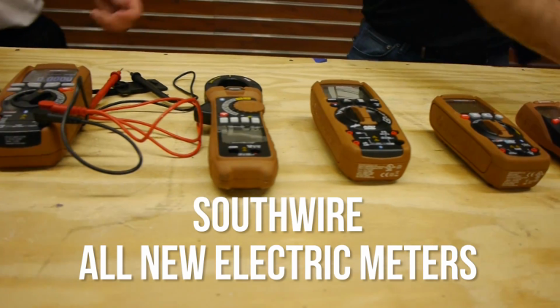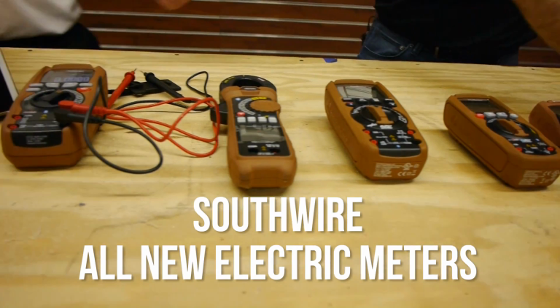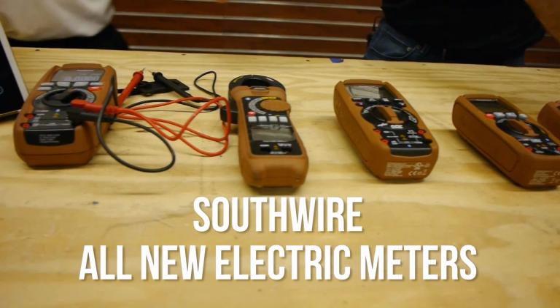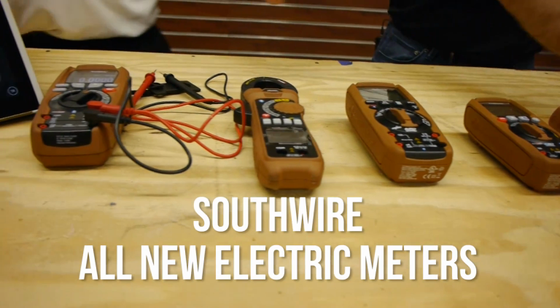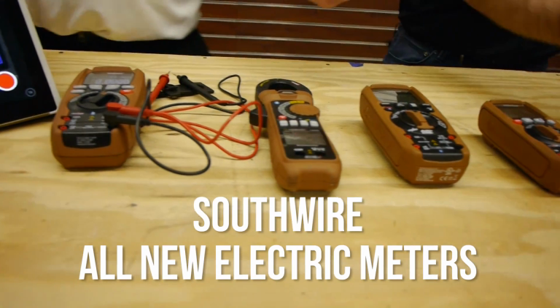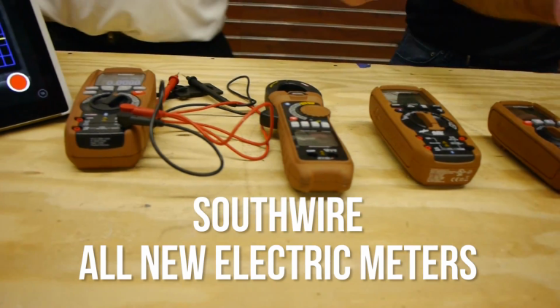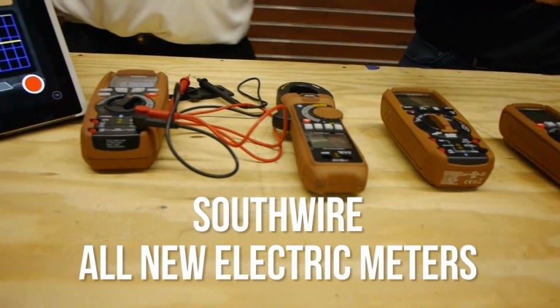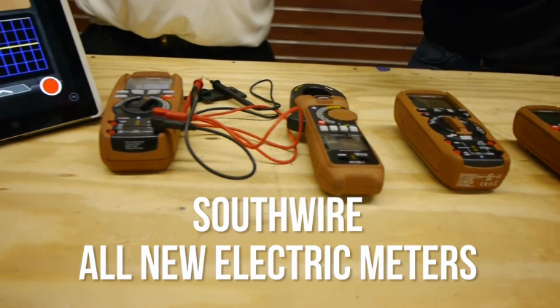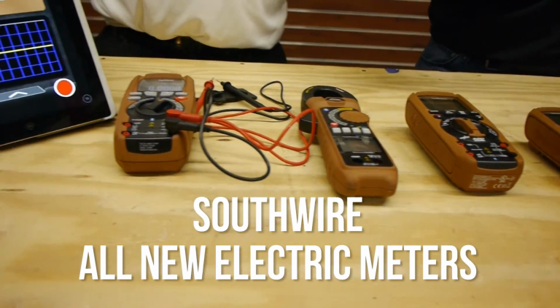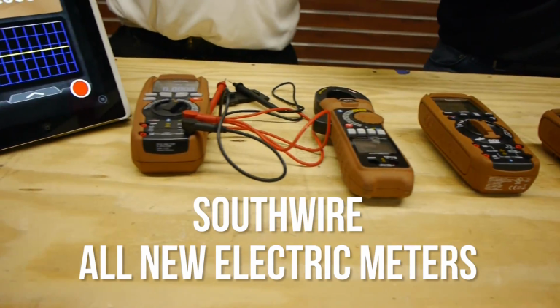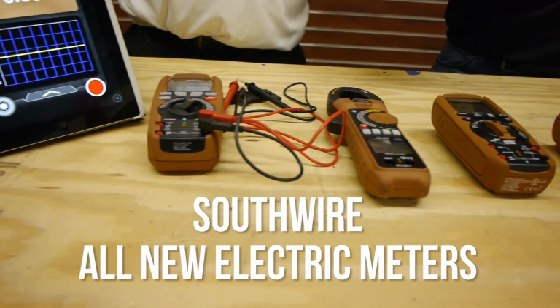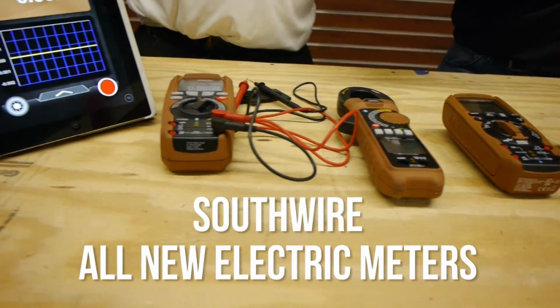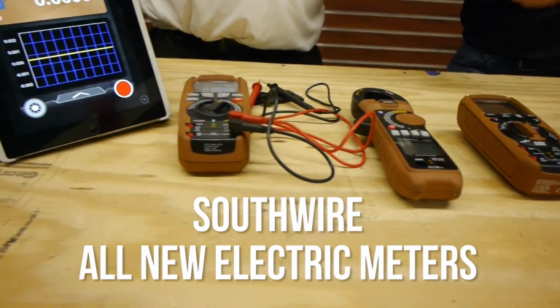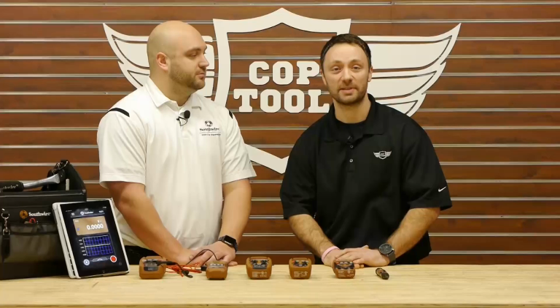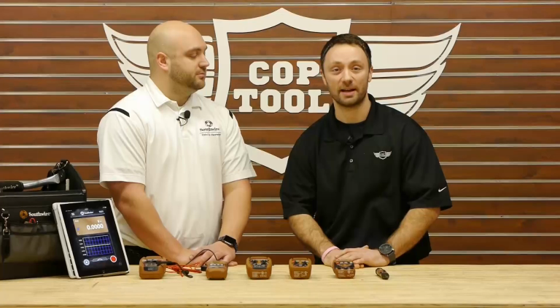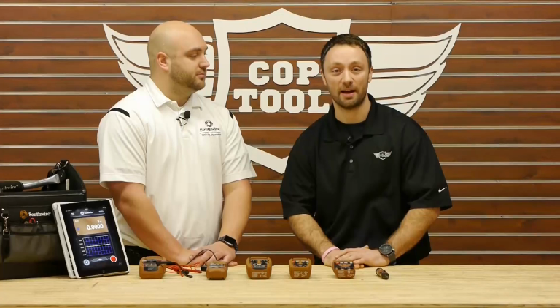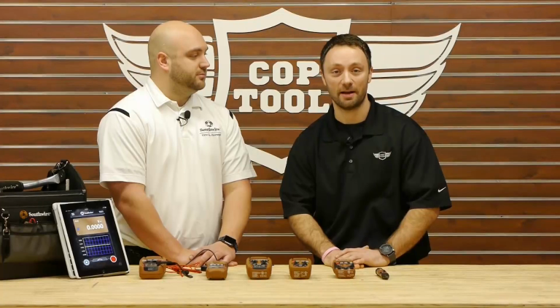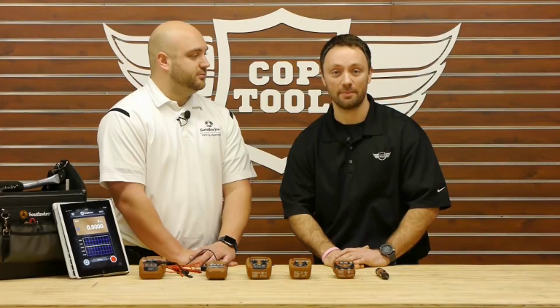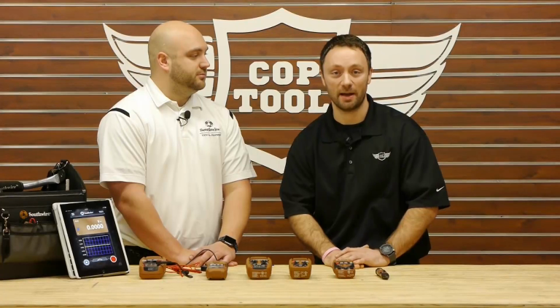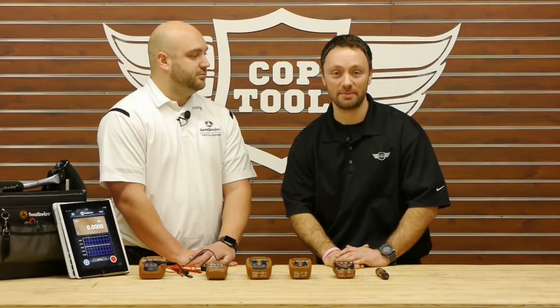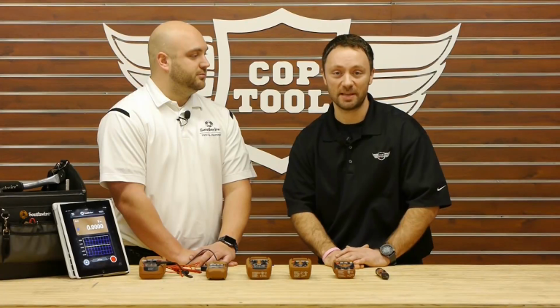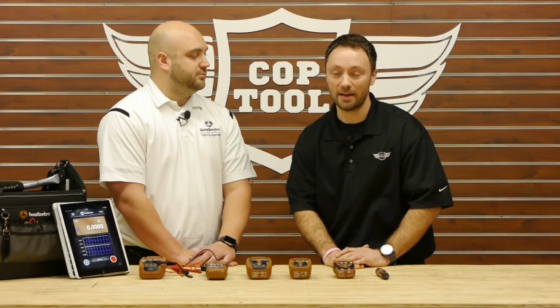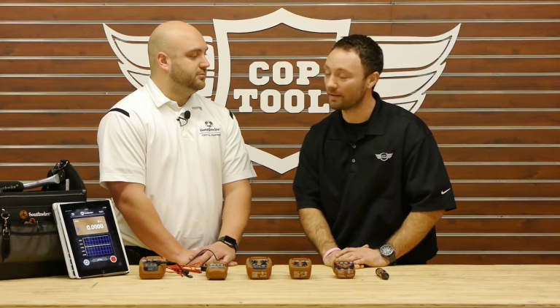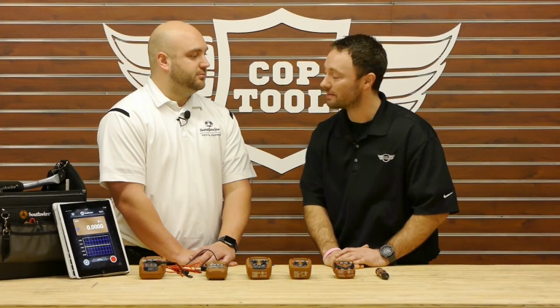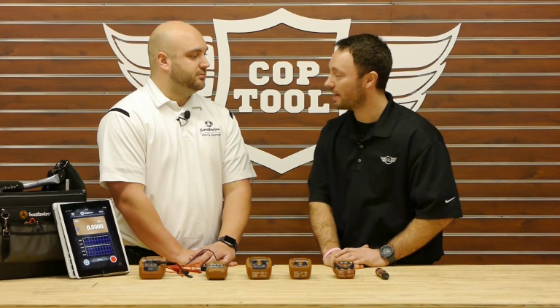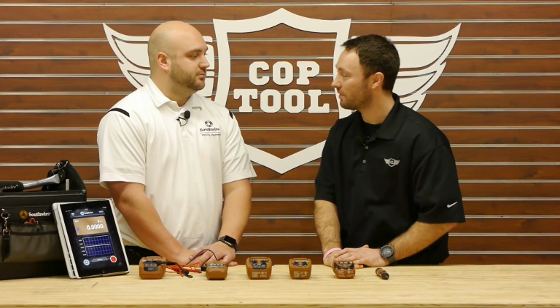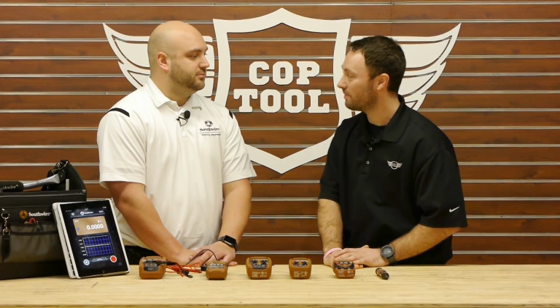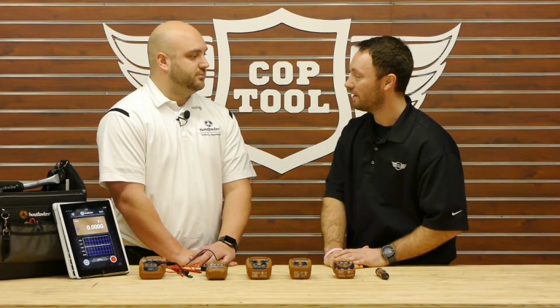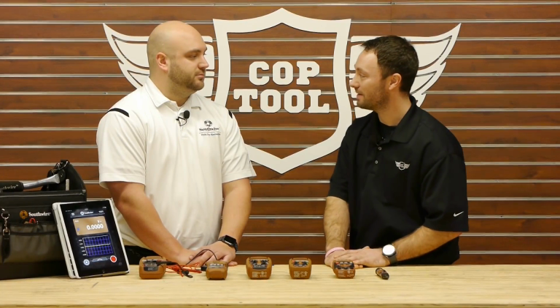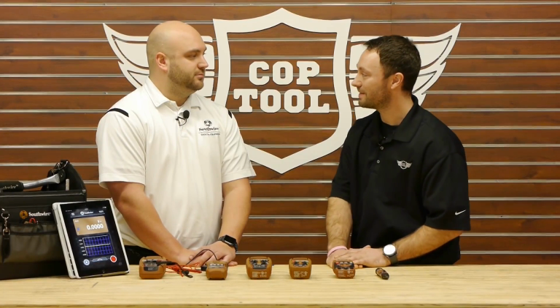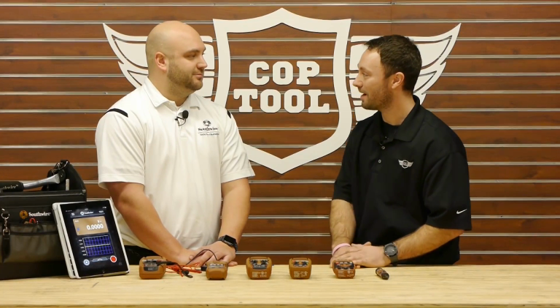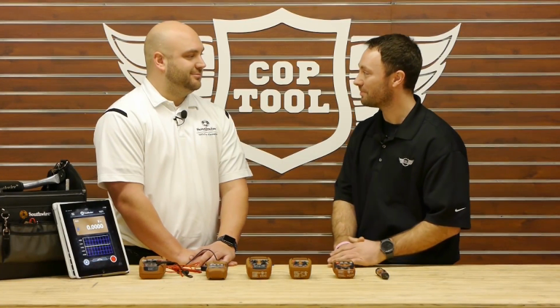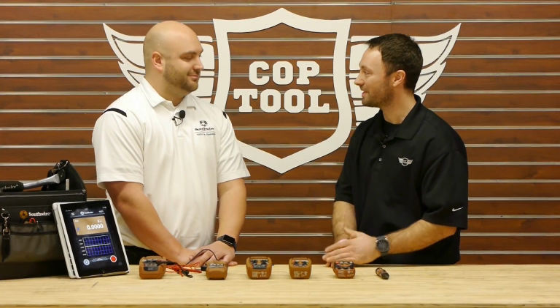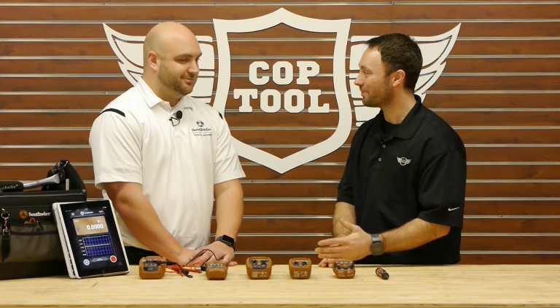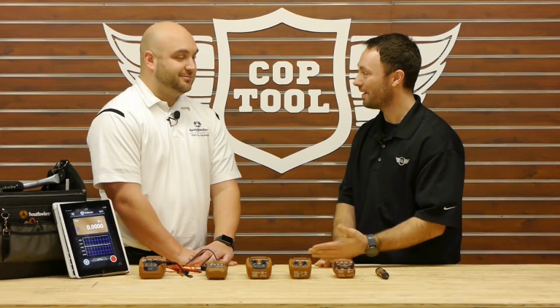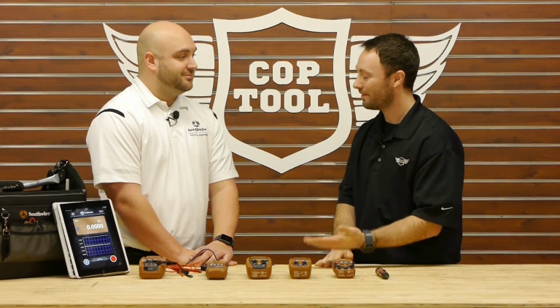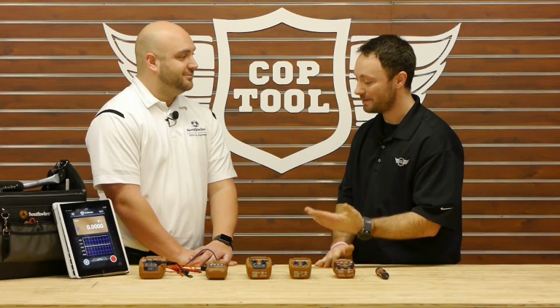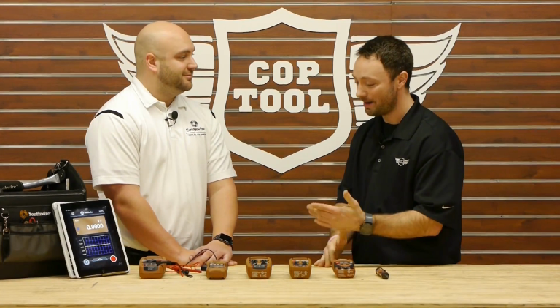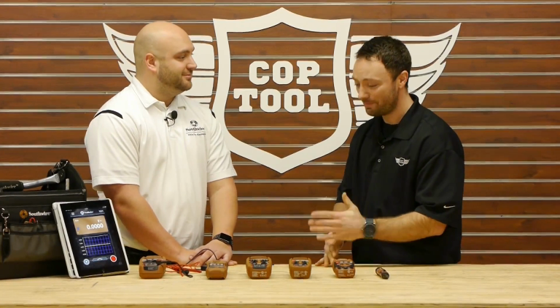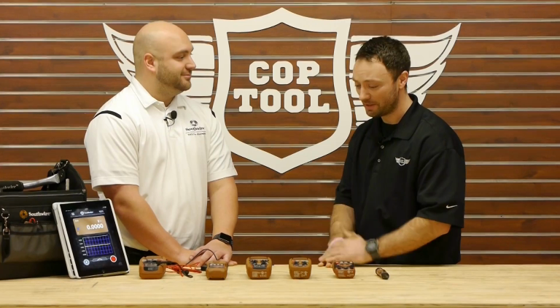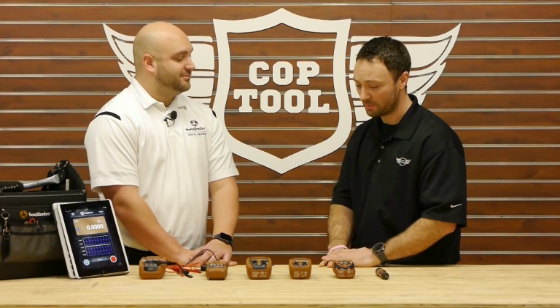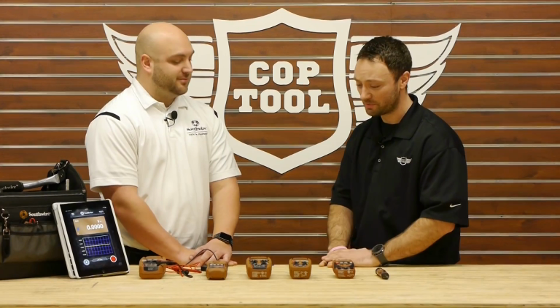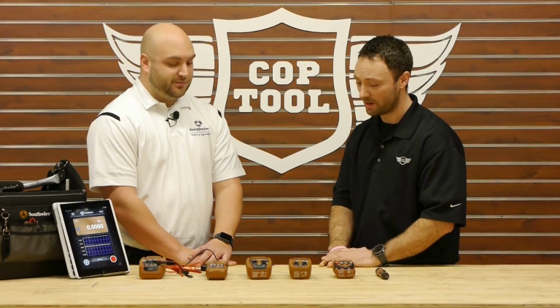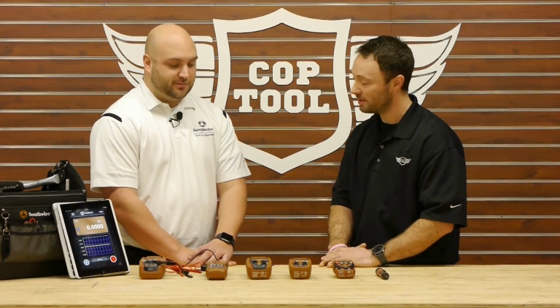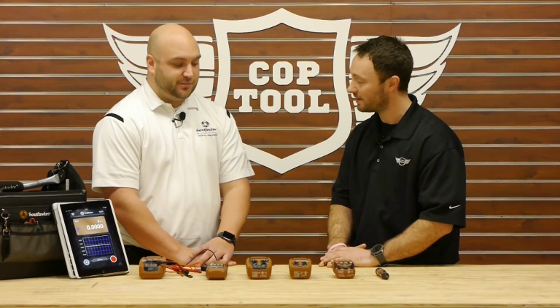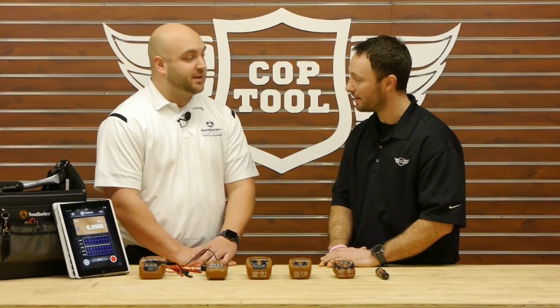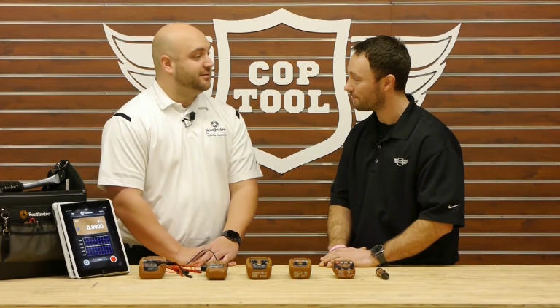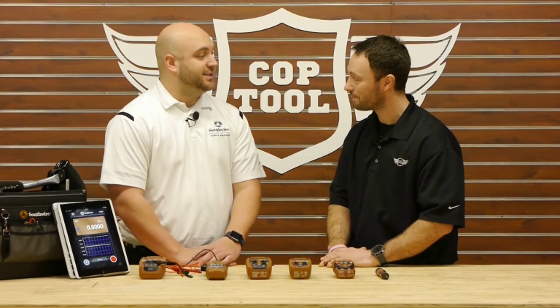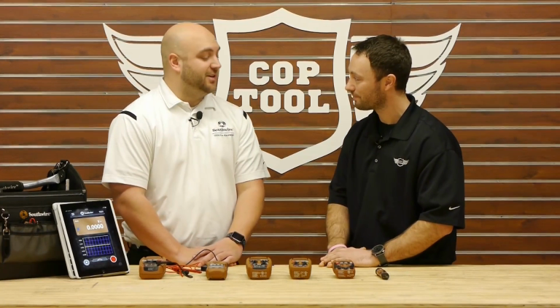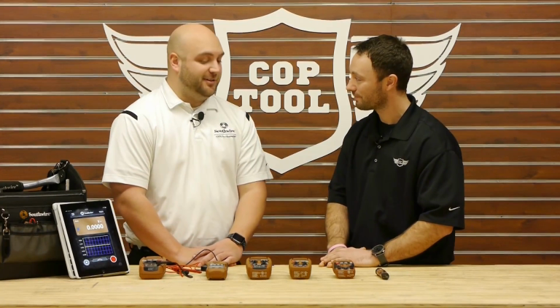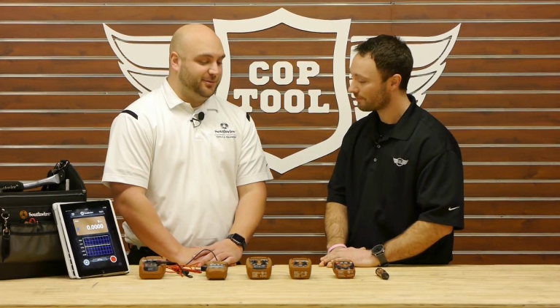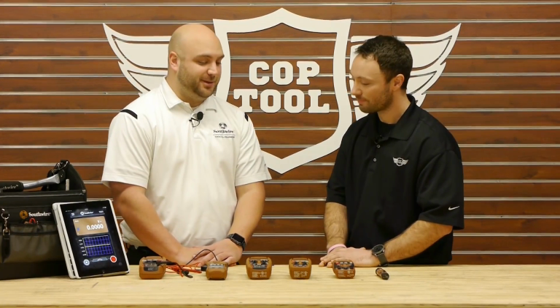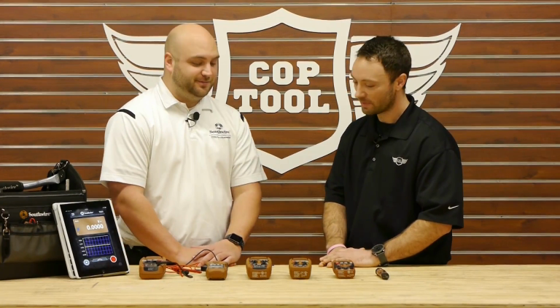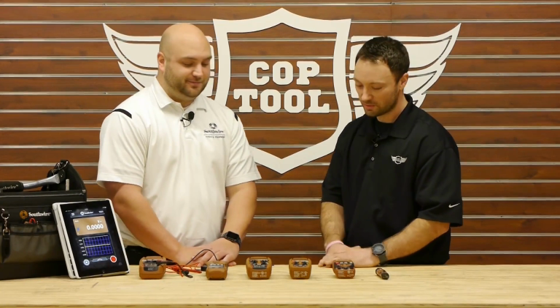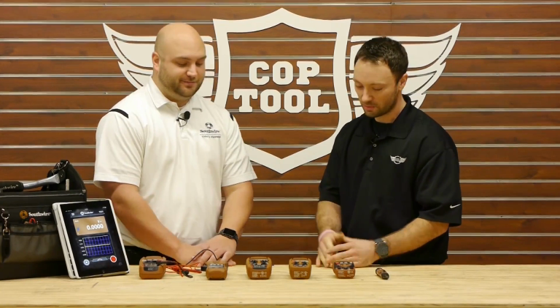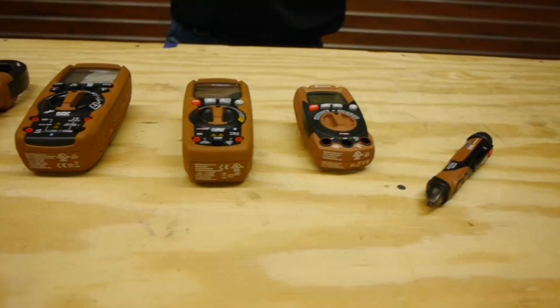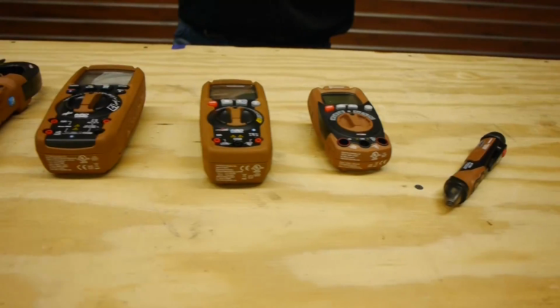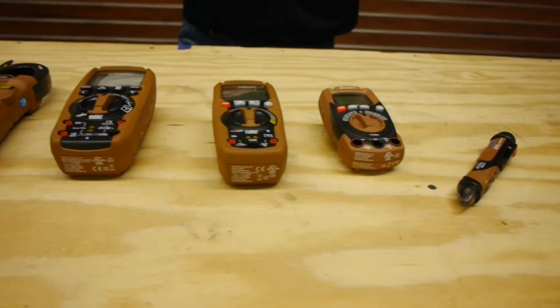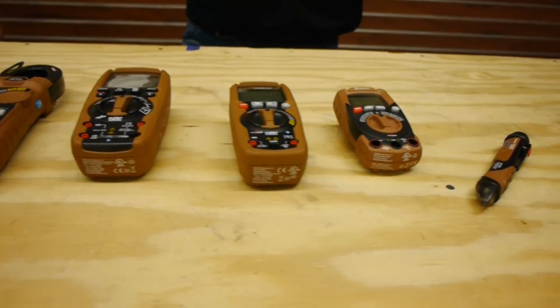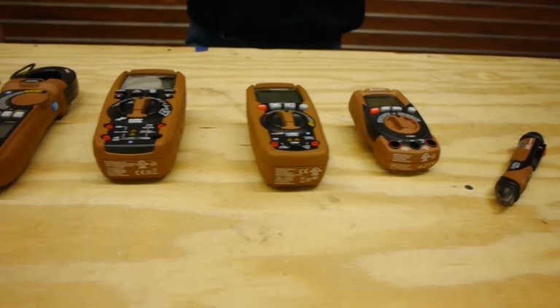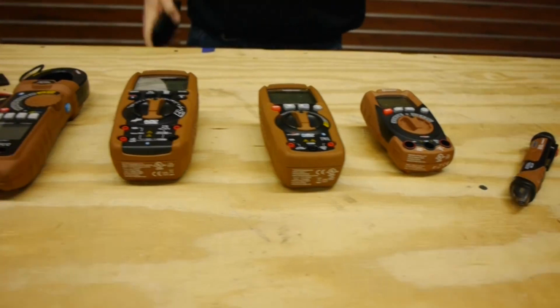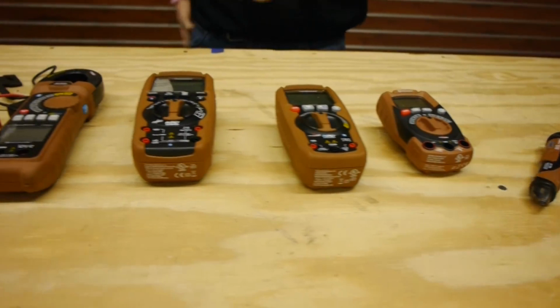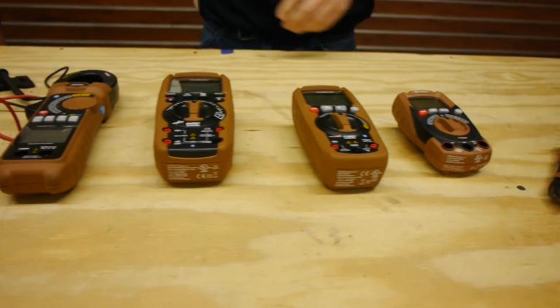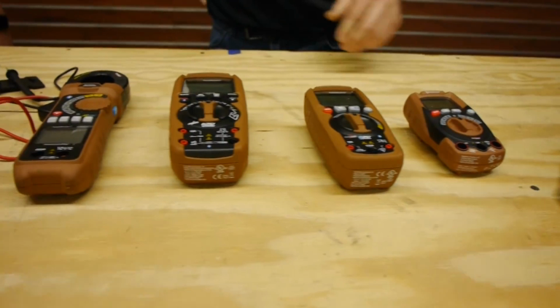Hey guys, welcome back to coptool.com. I'm Zach and today with me is Tom from Southwire. Tom, thanks so much for coming in today. Thanks for having me. So what do we have here on display today?